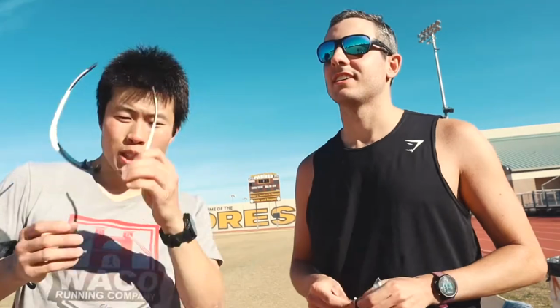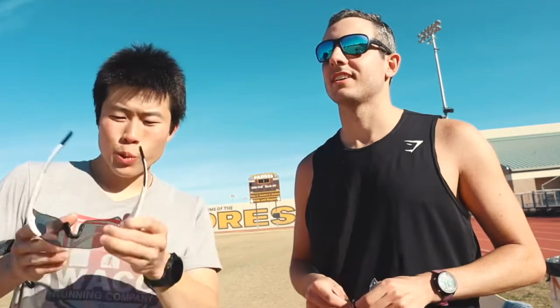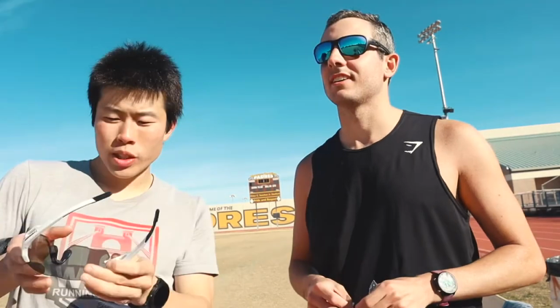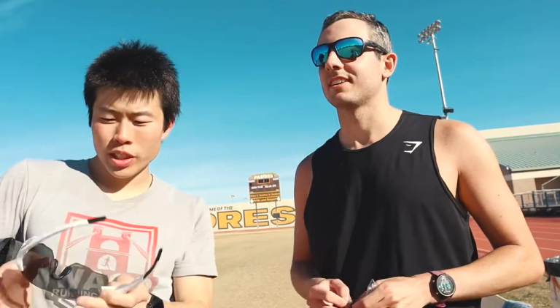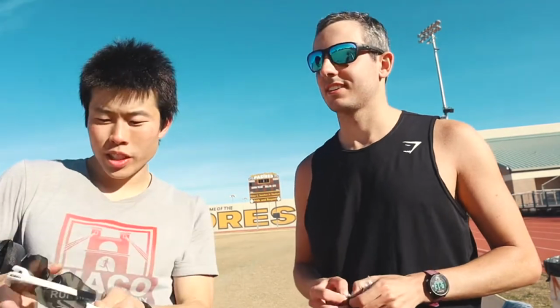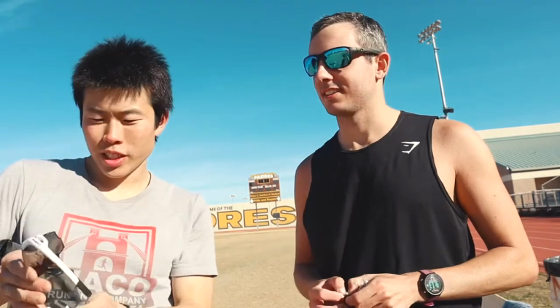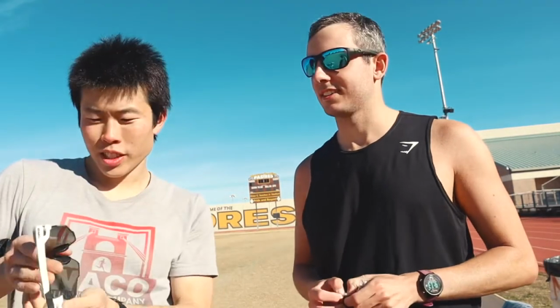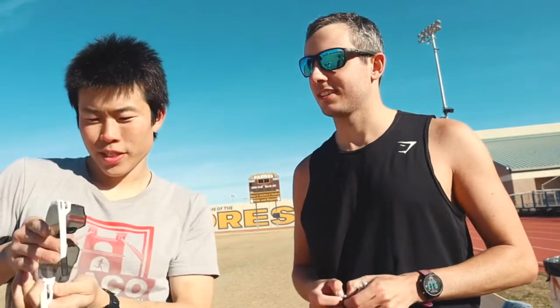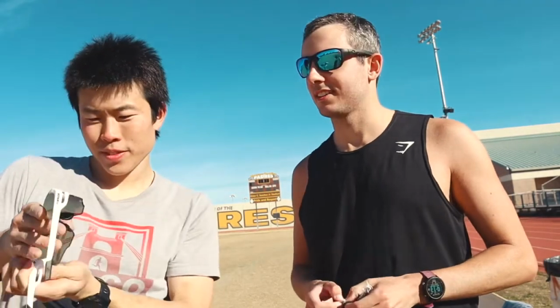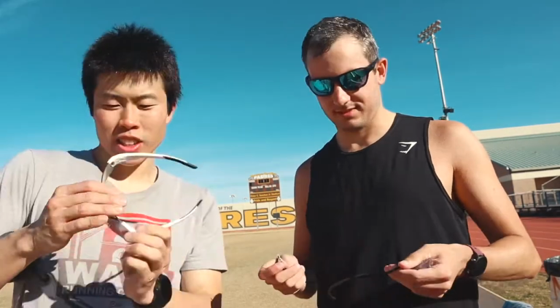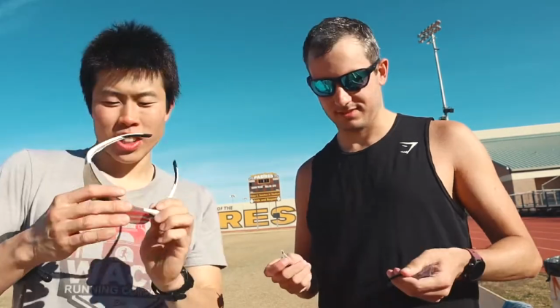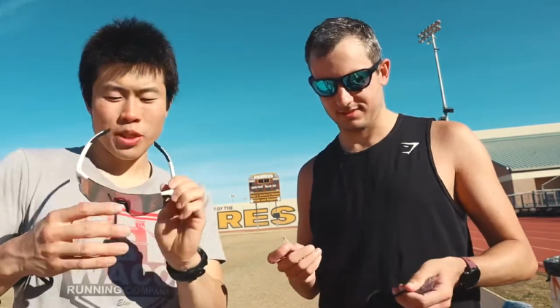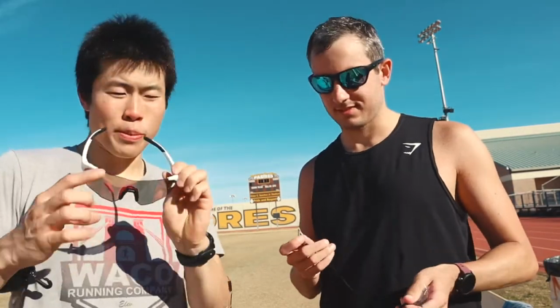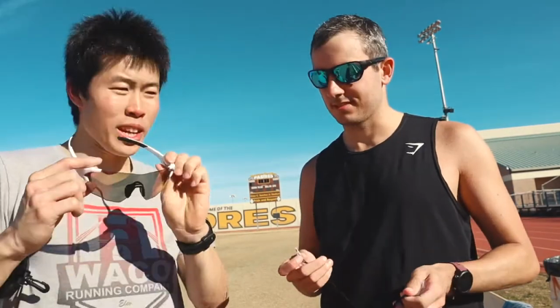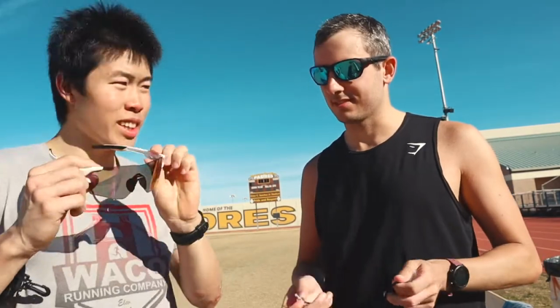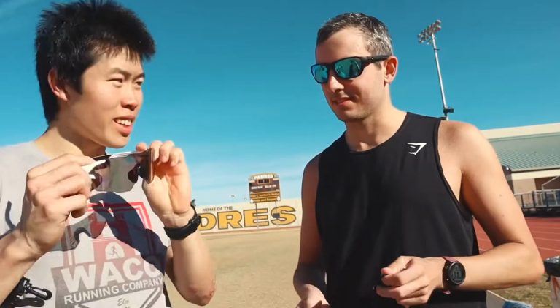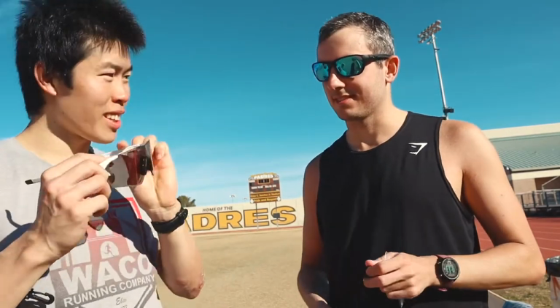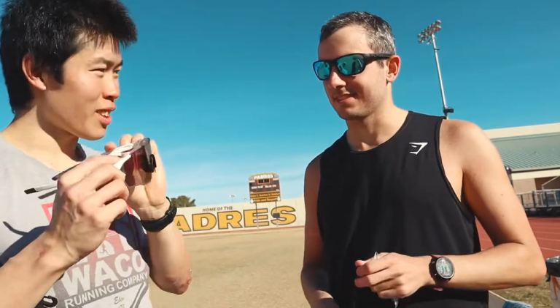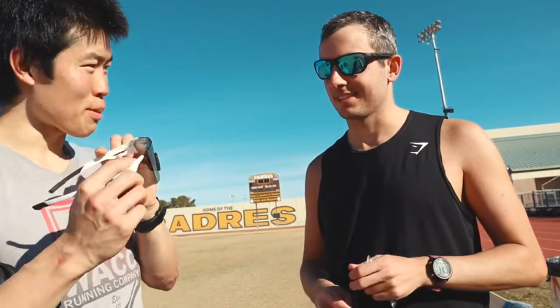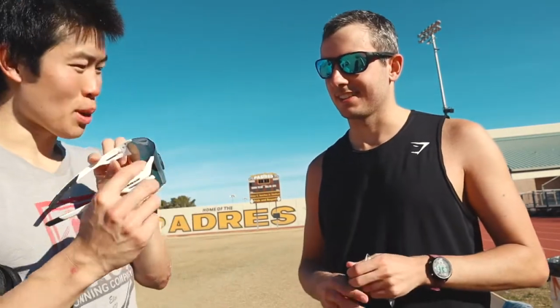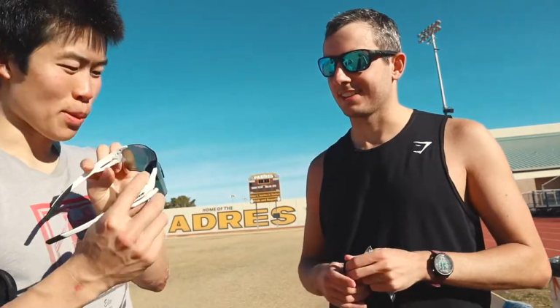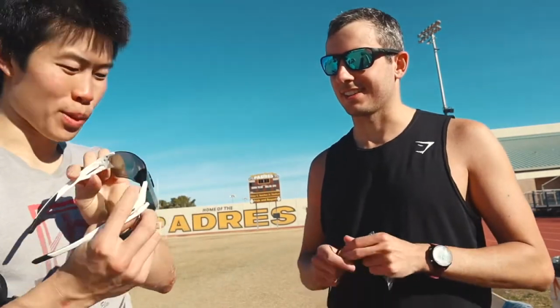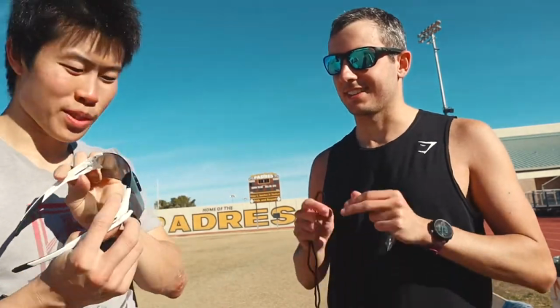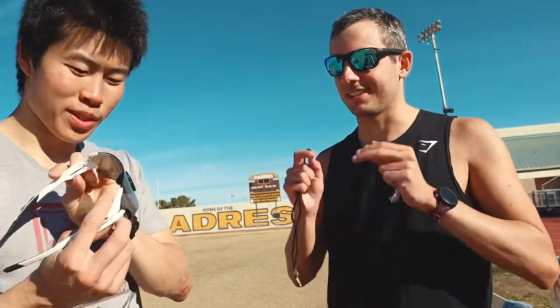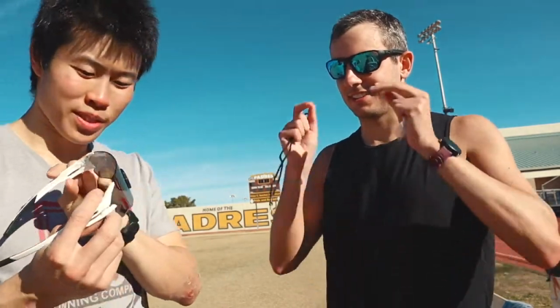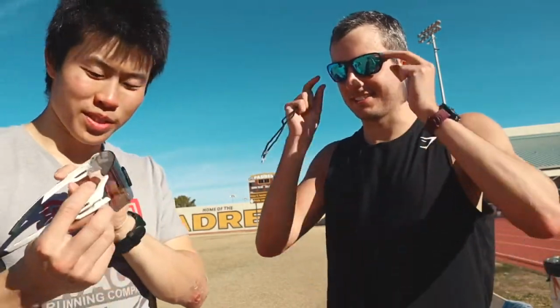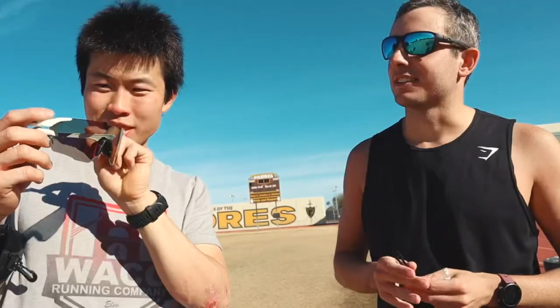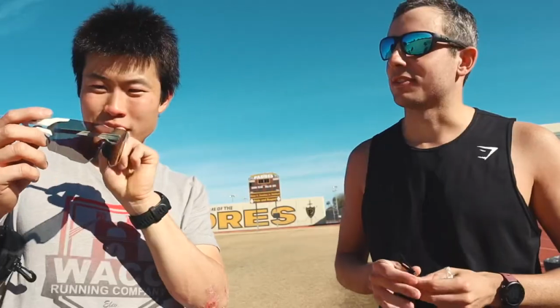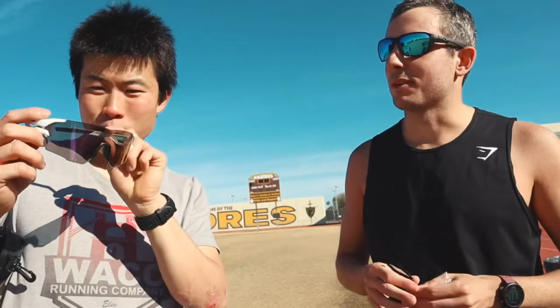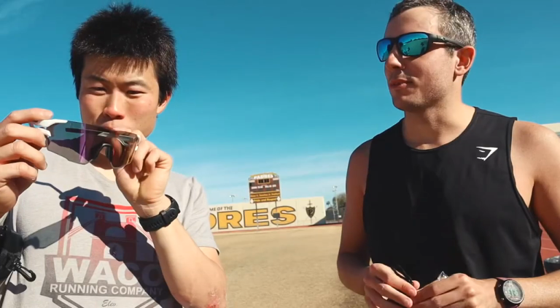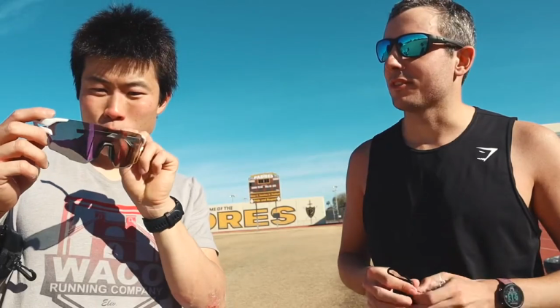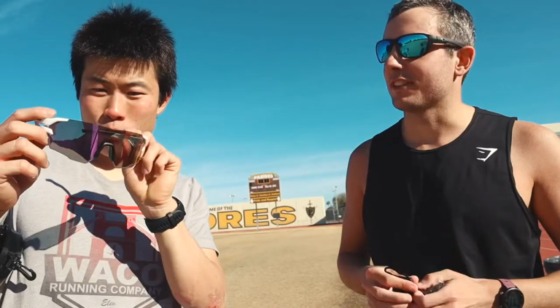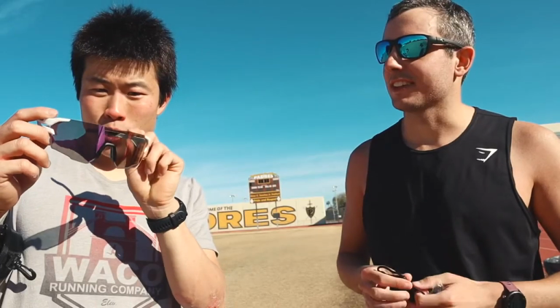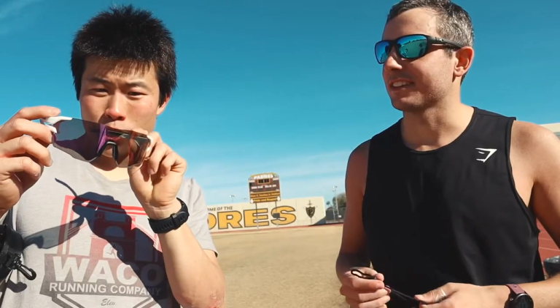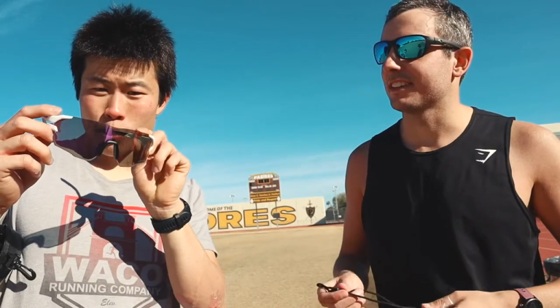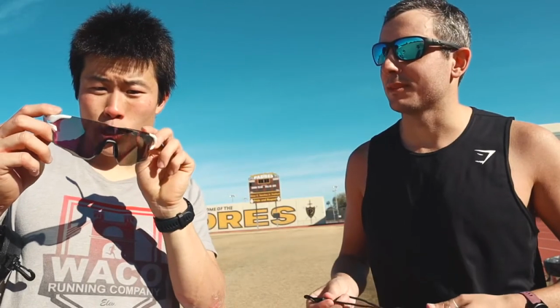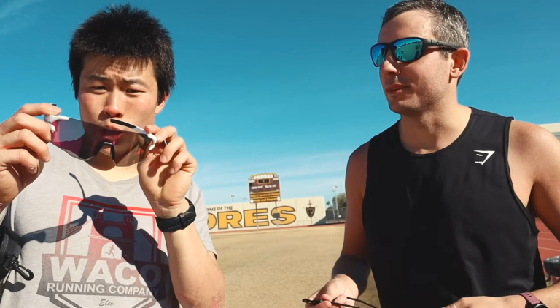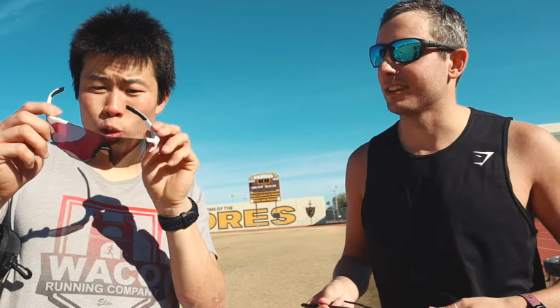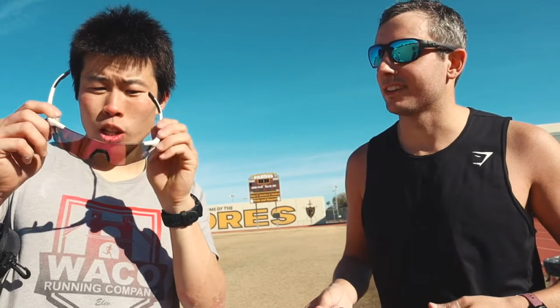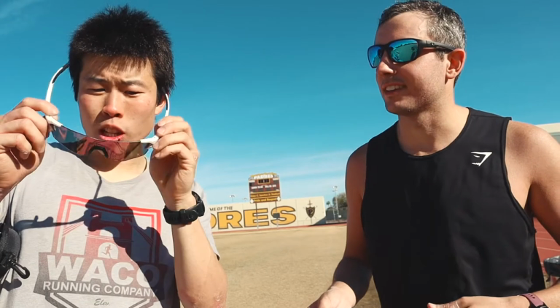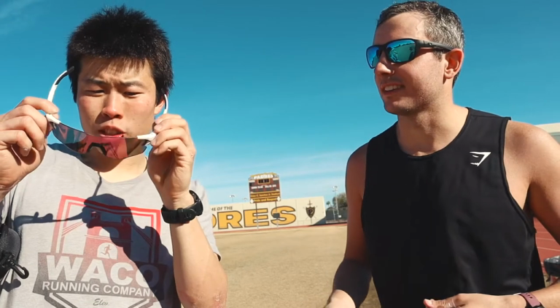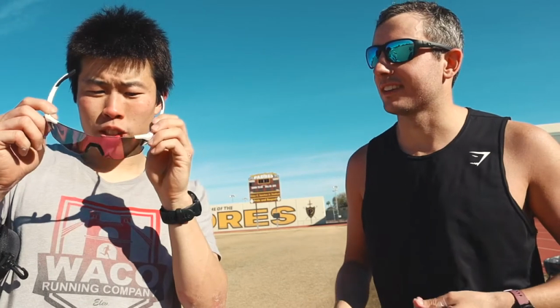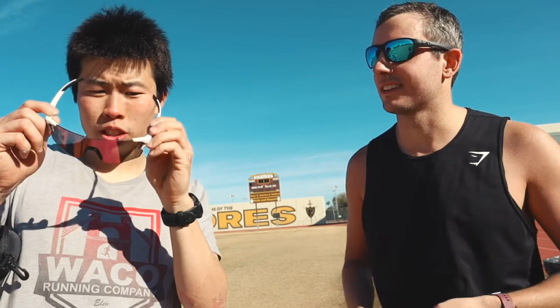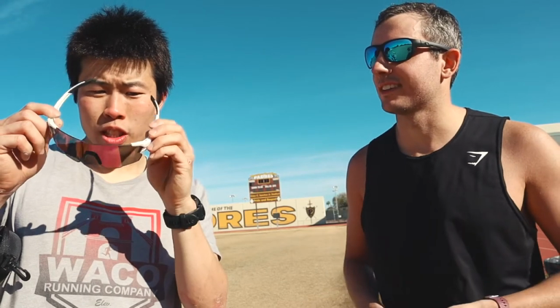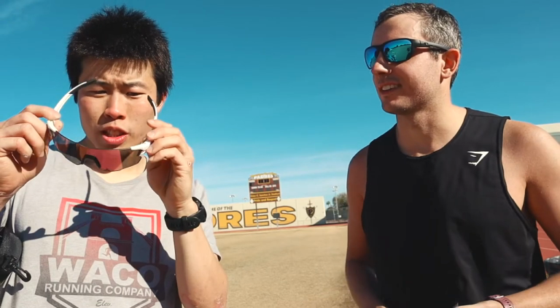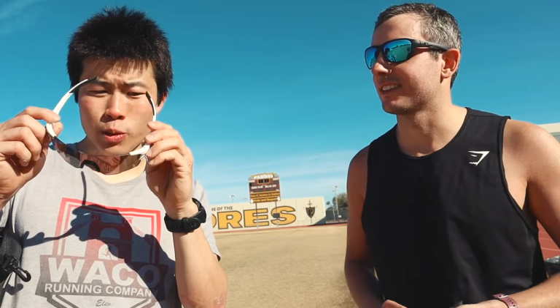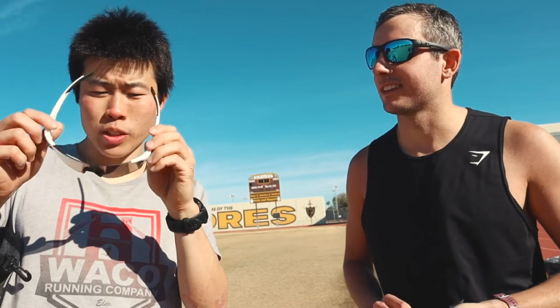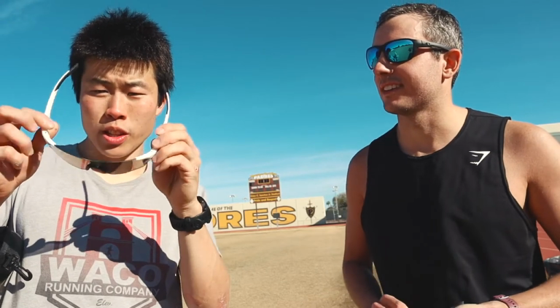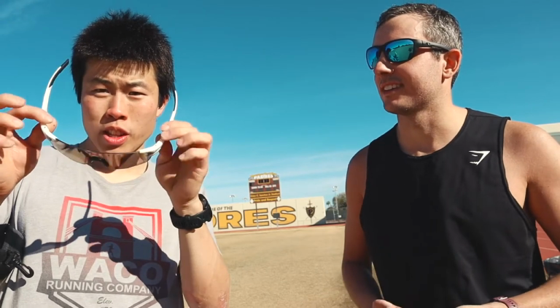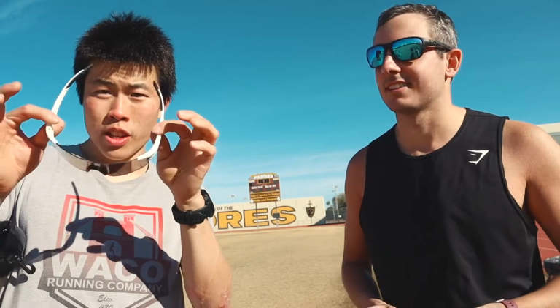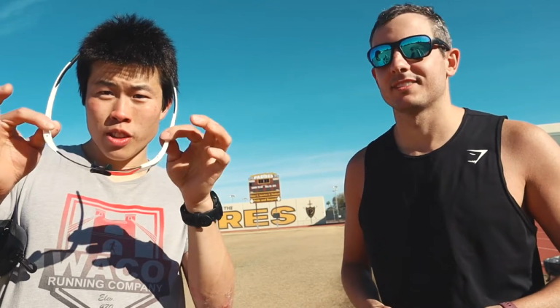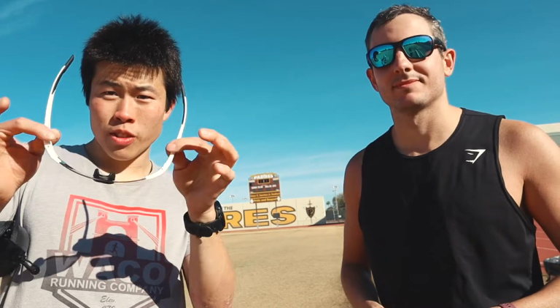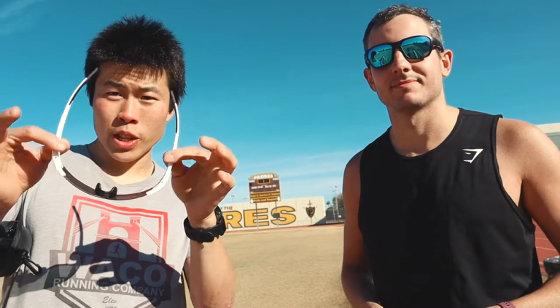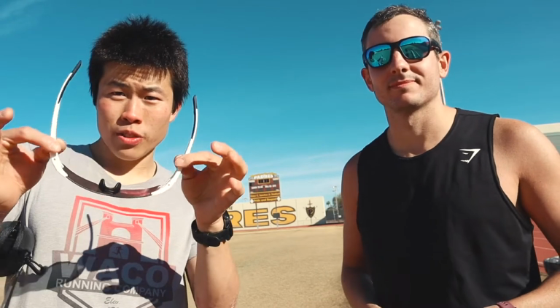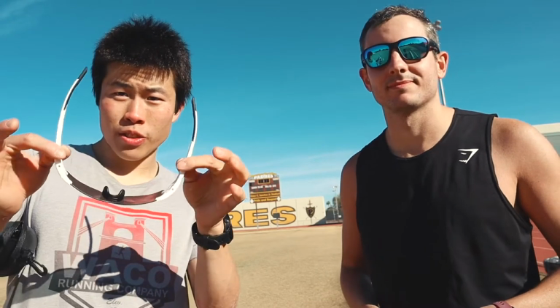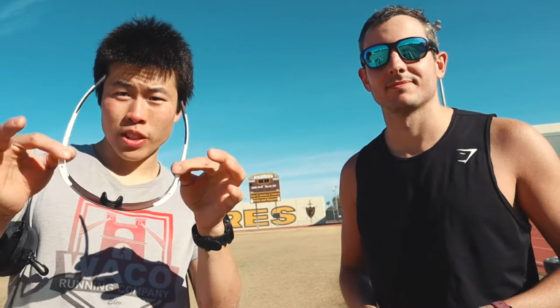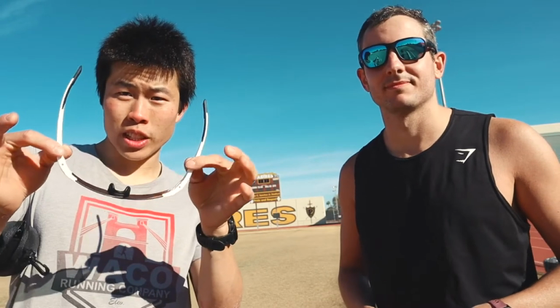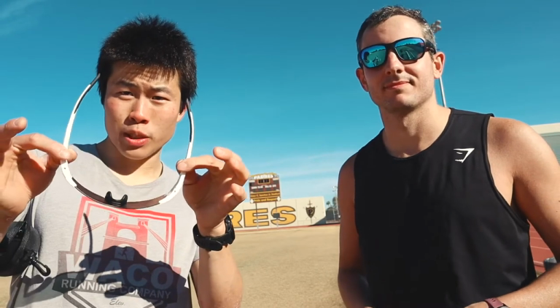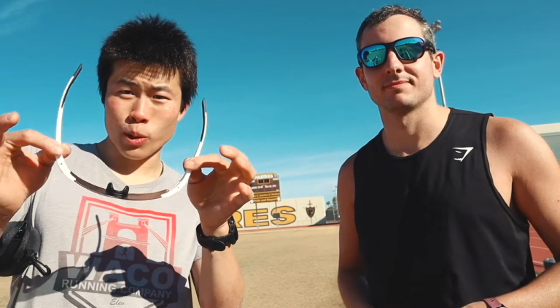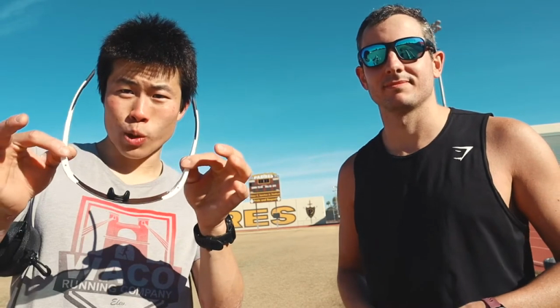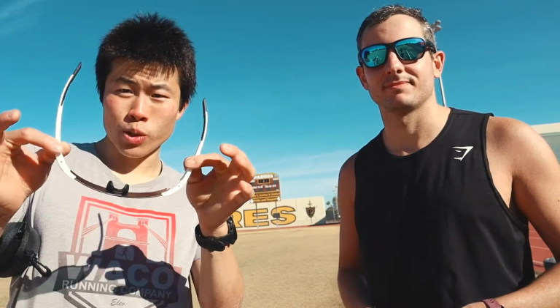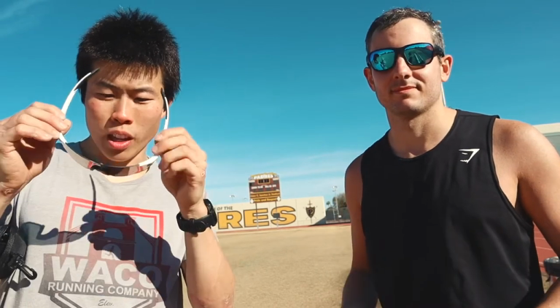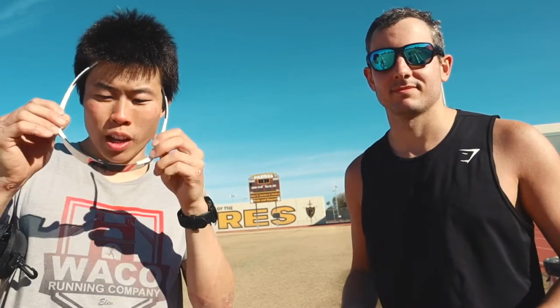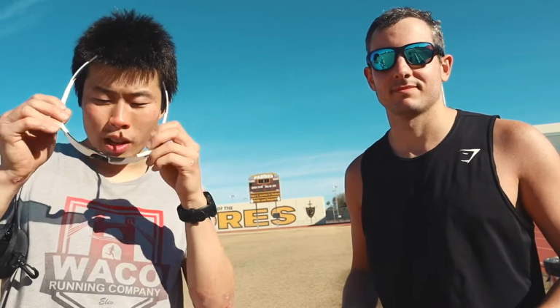This one's a rainbow effect — pretty cool color on this one, very flexible.